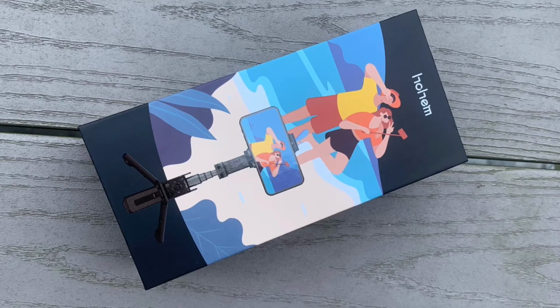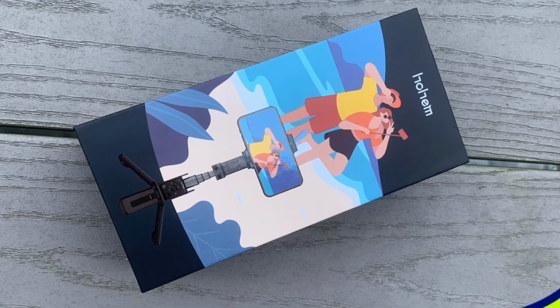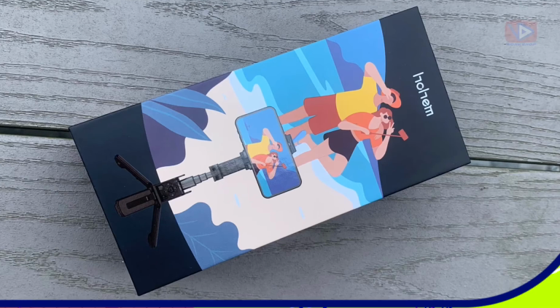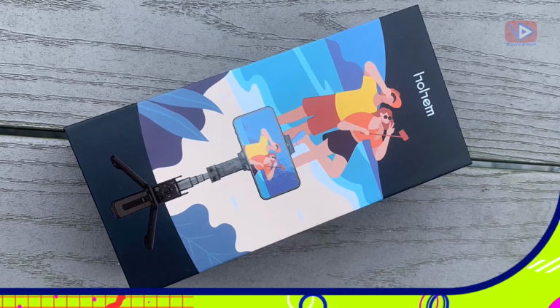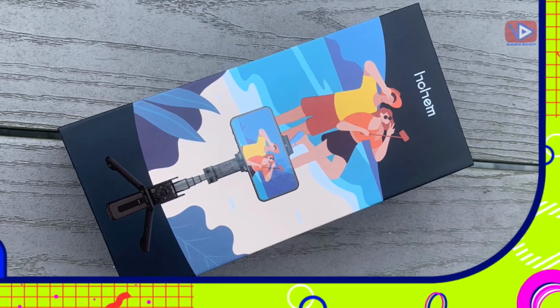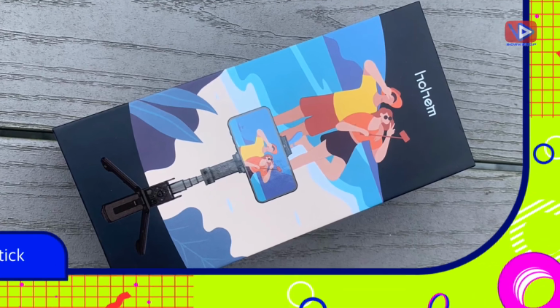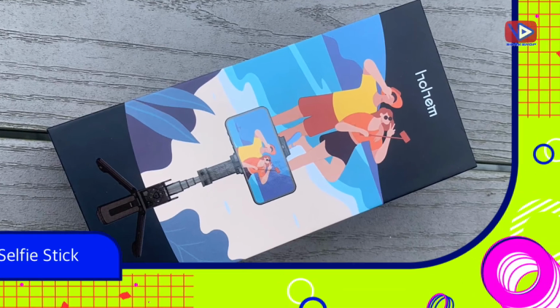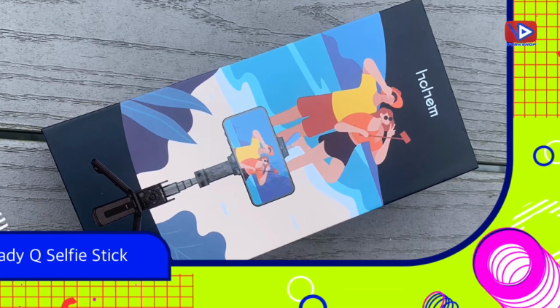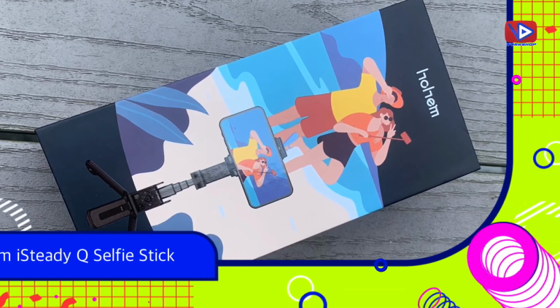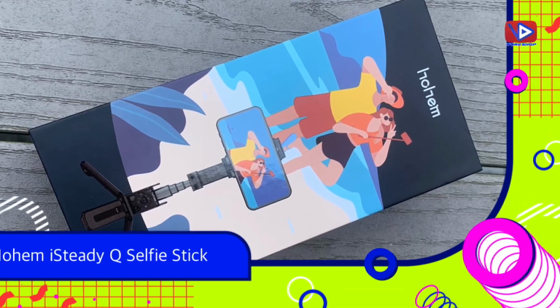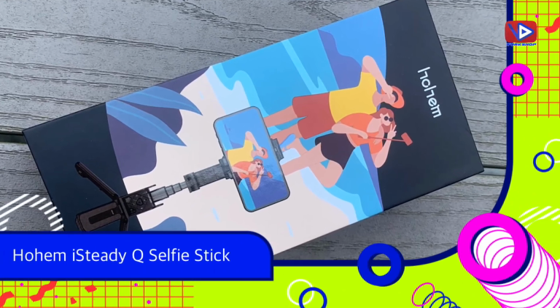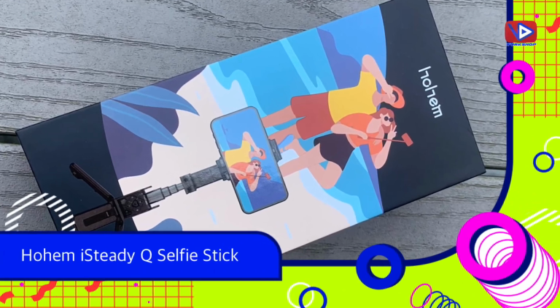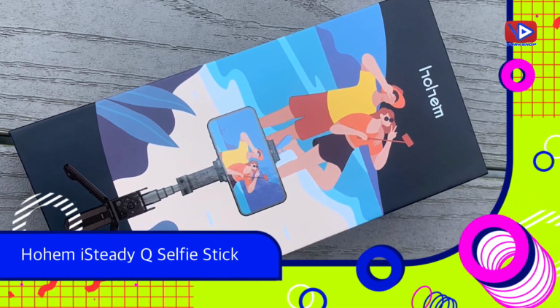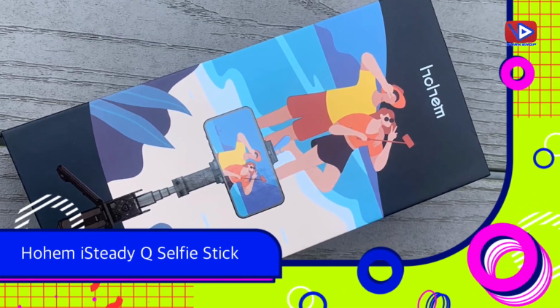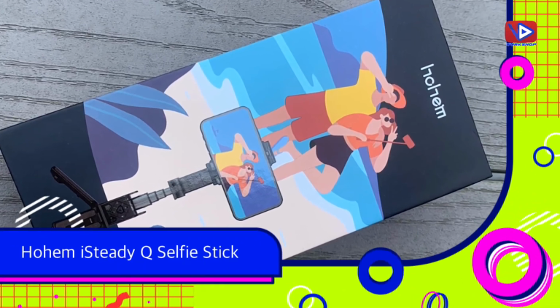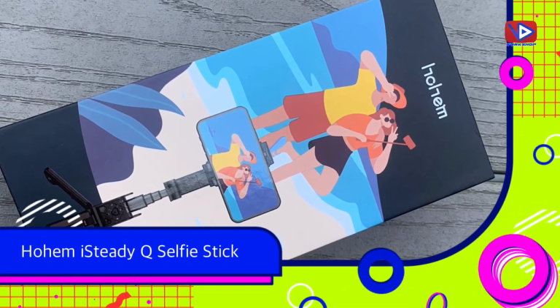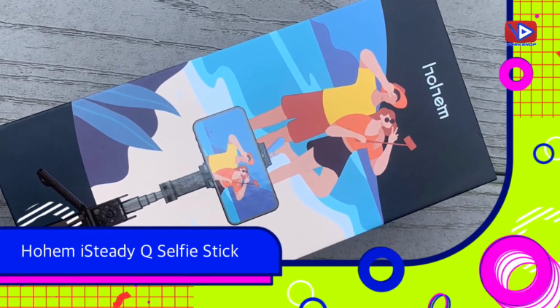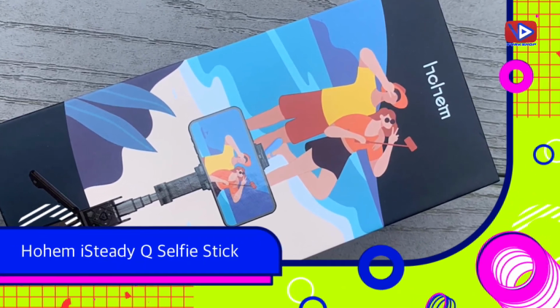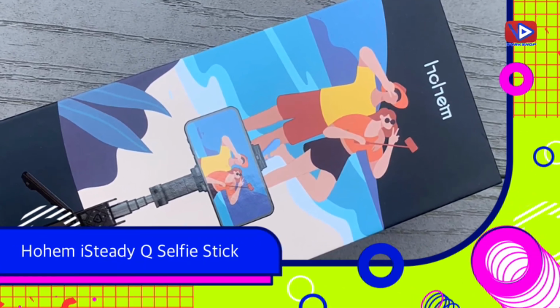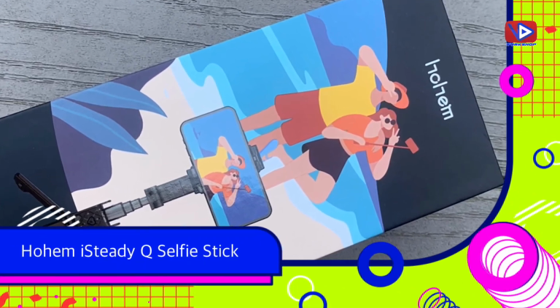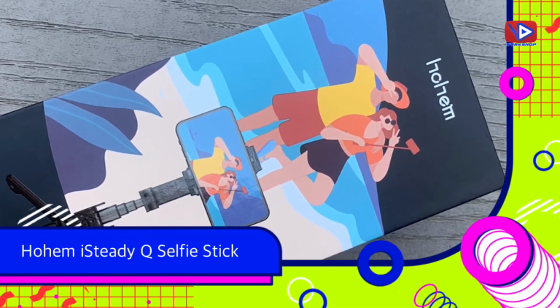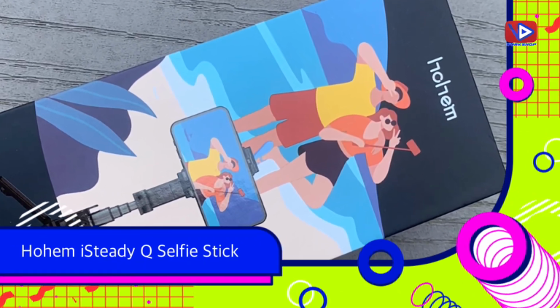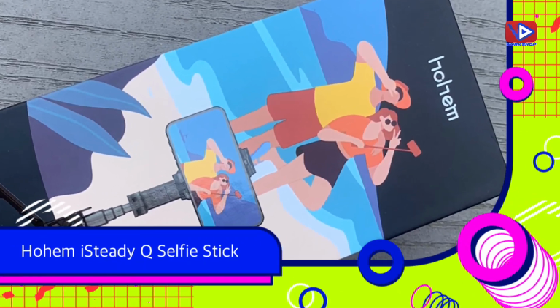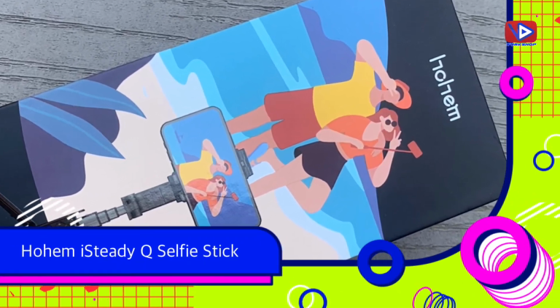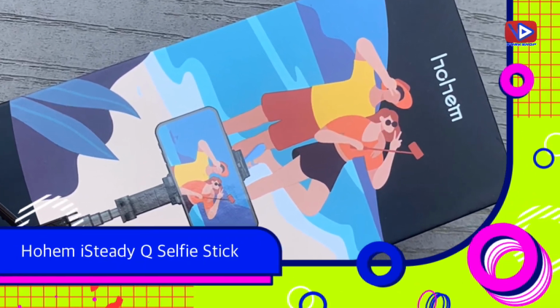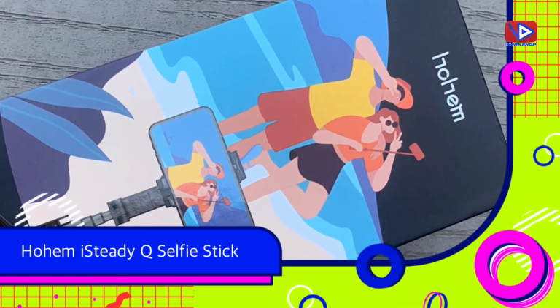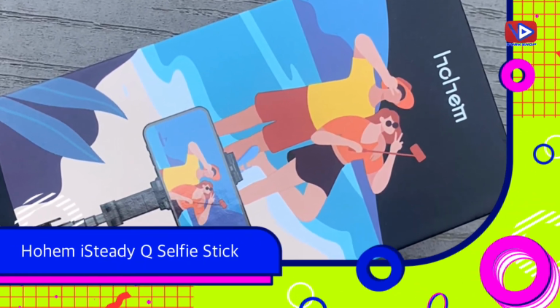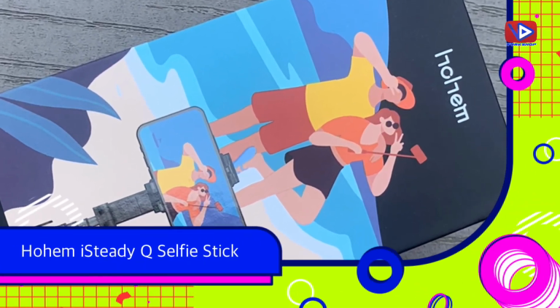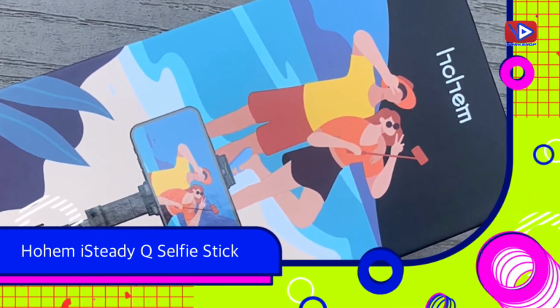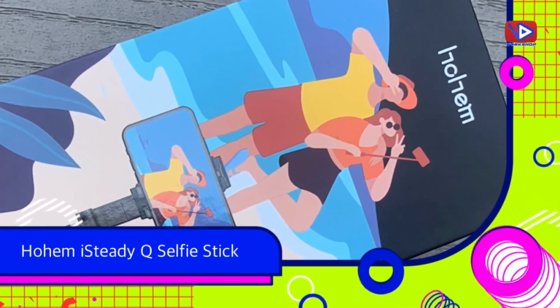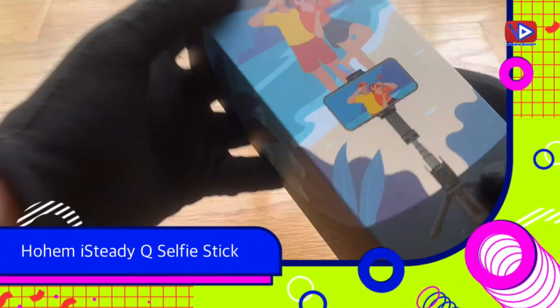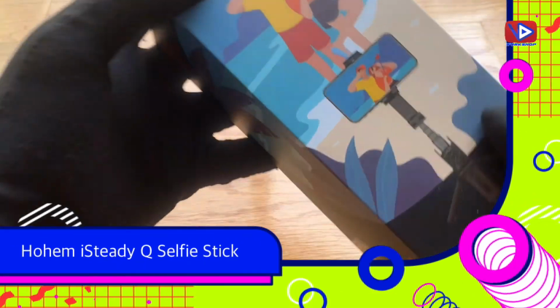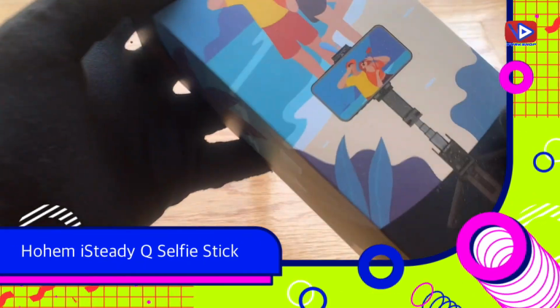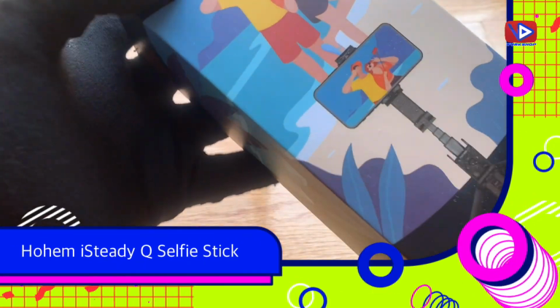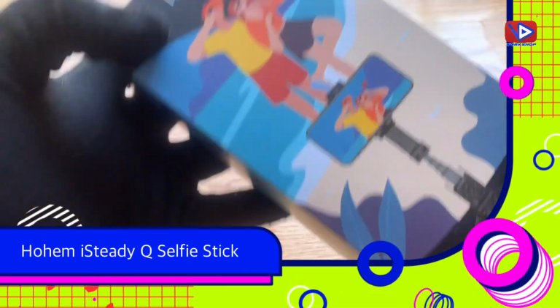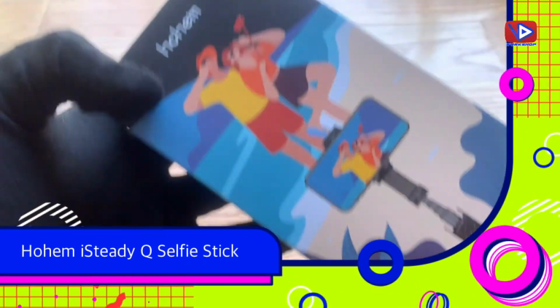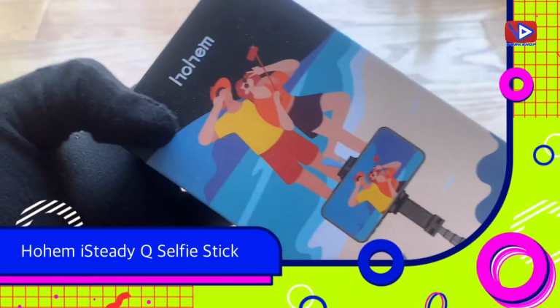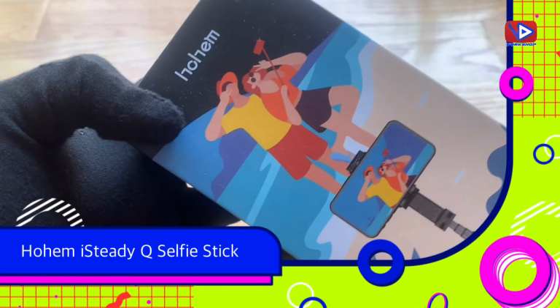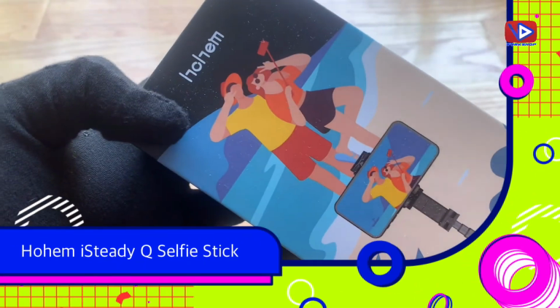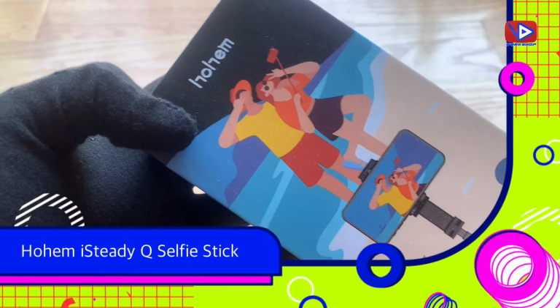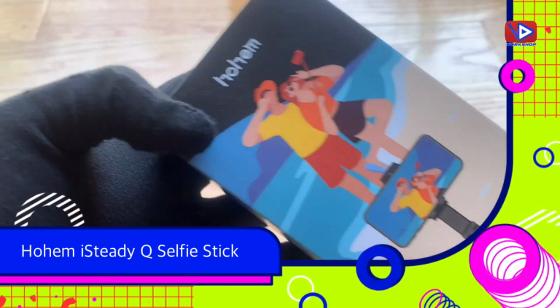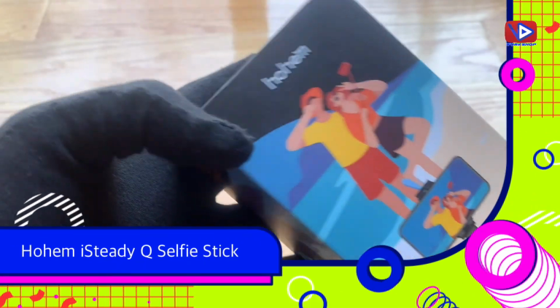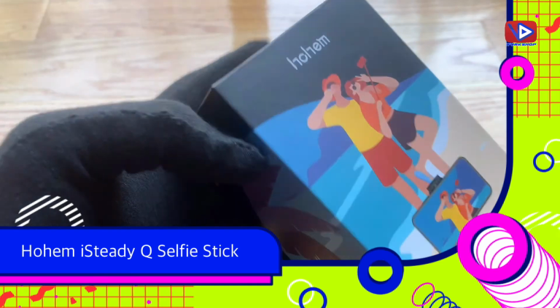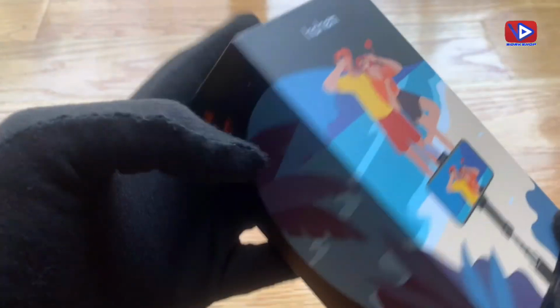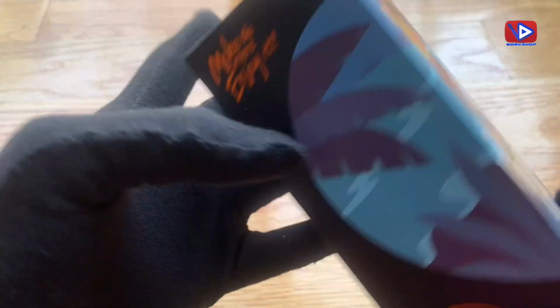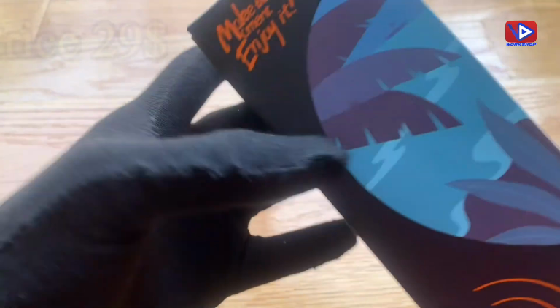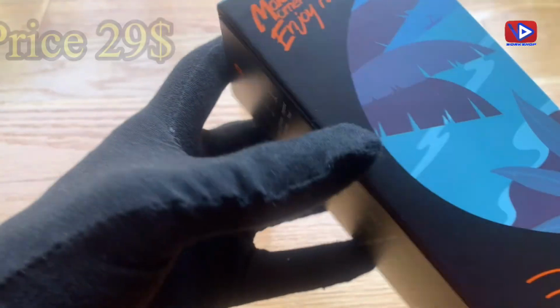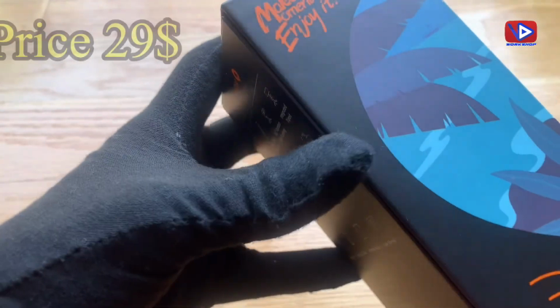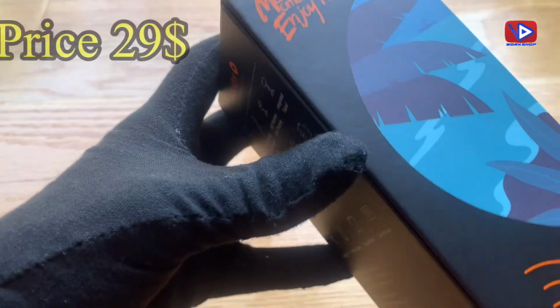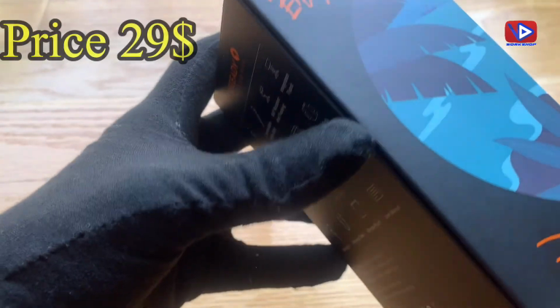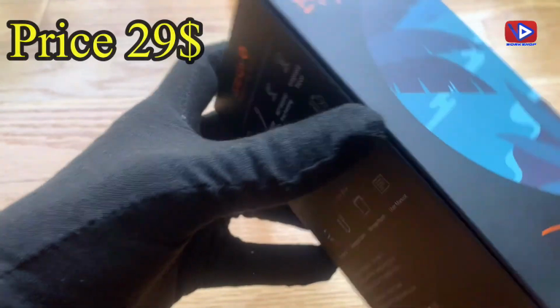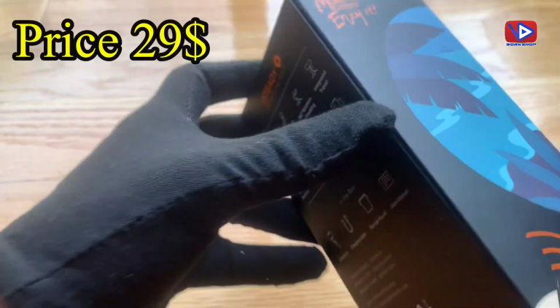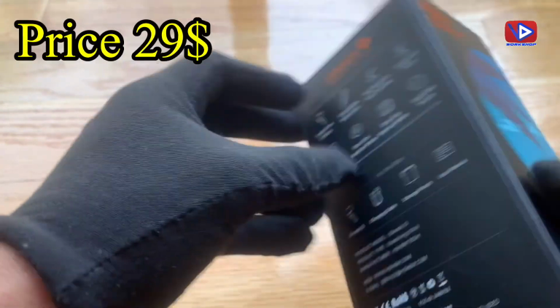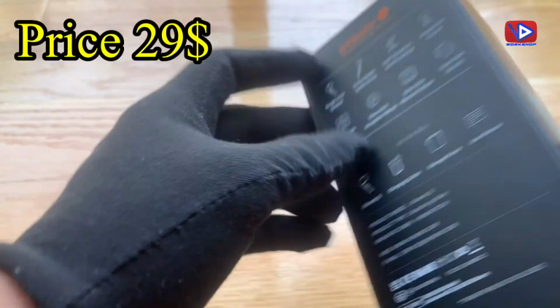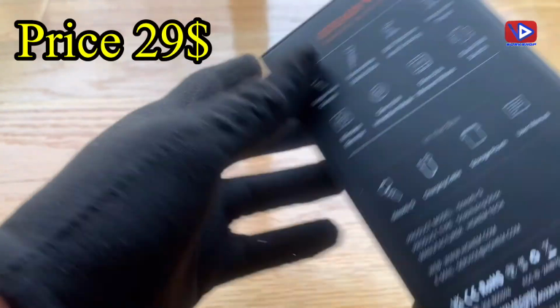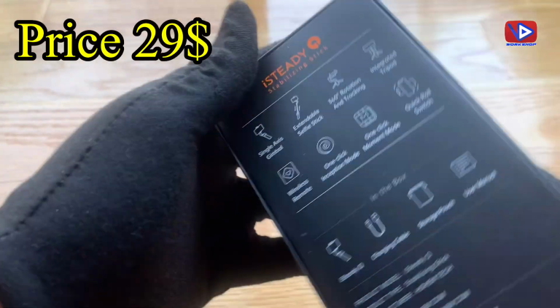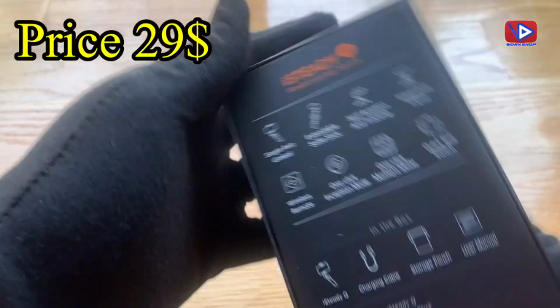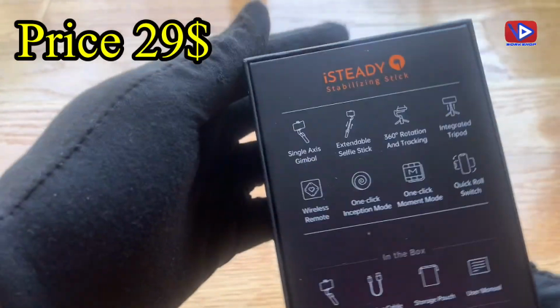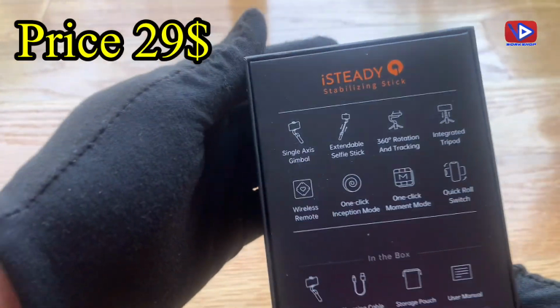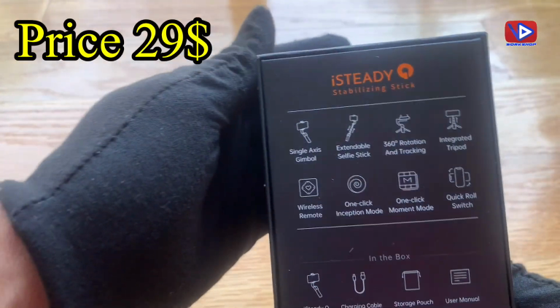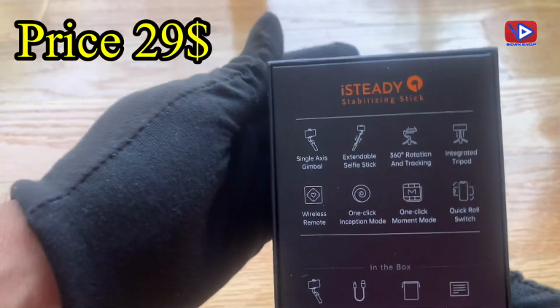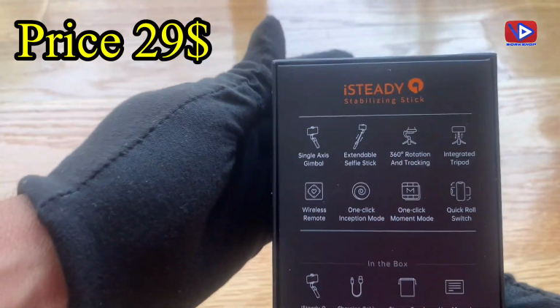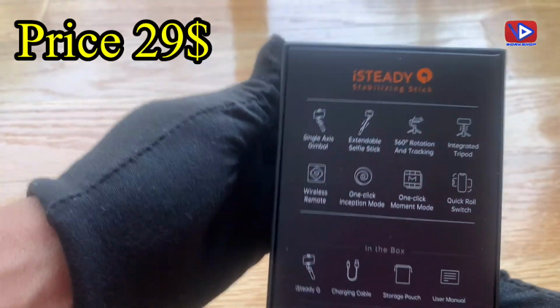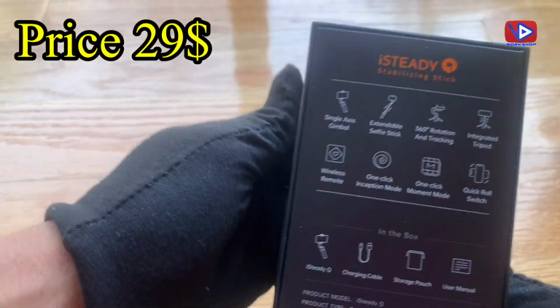Hey guys, in this video I am going to do a review of the Hohem iSteadyQ Selfie Stick. Its price is very reasonable, just $29.